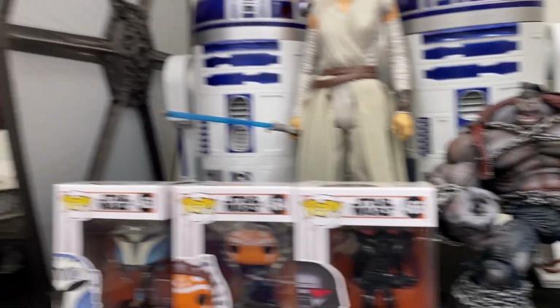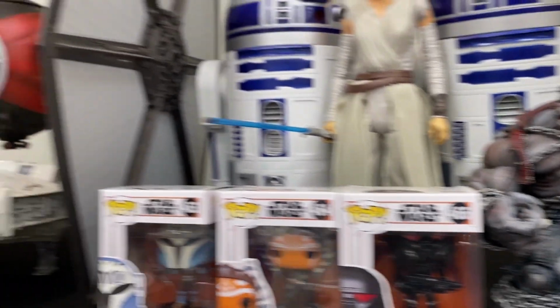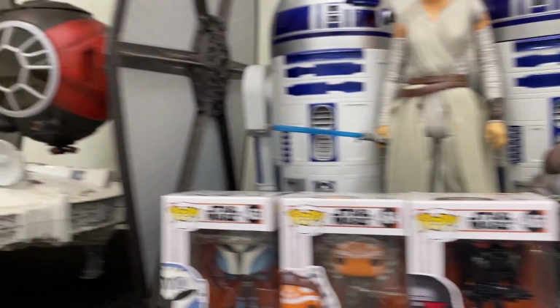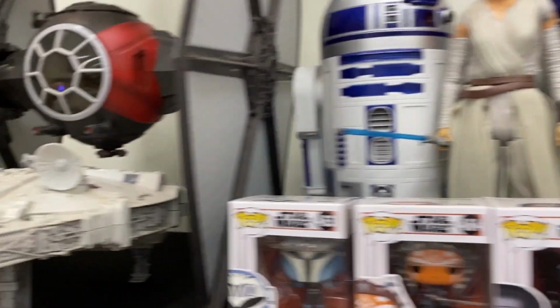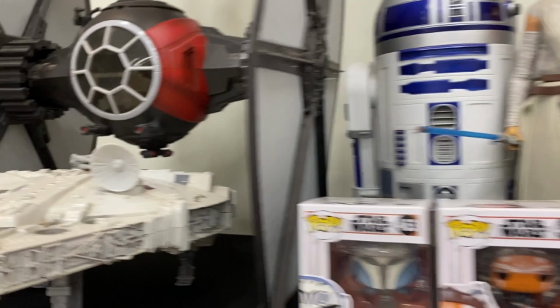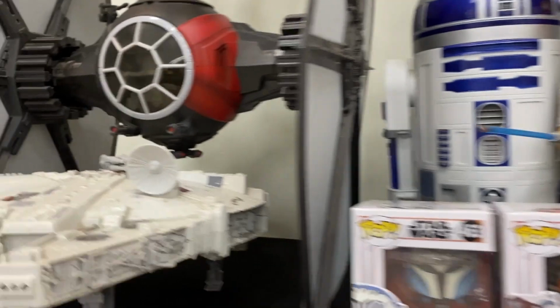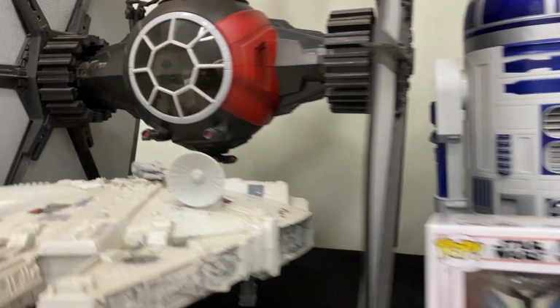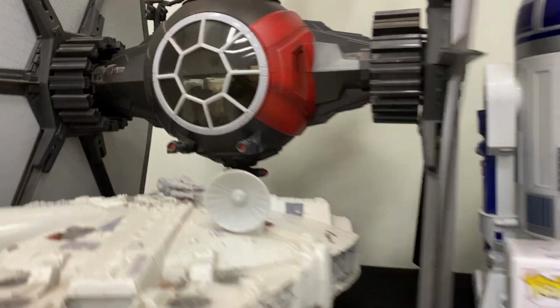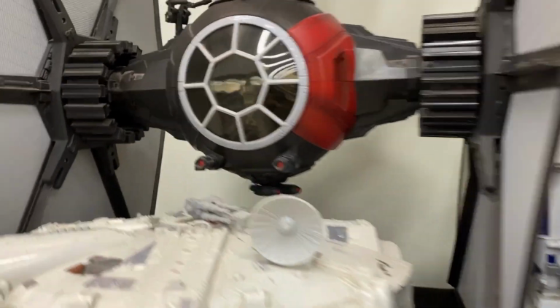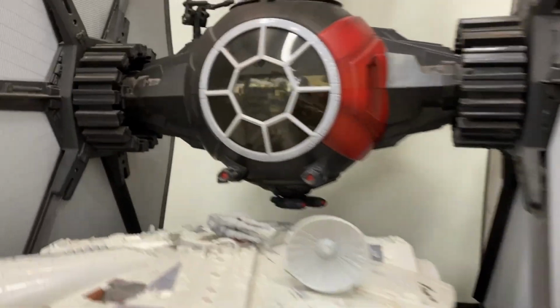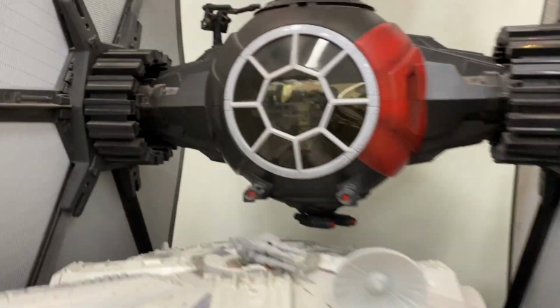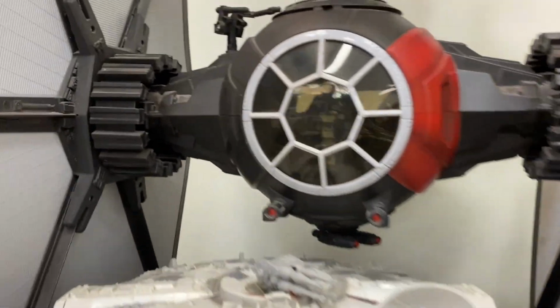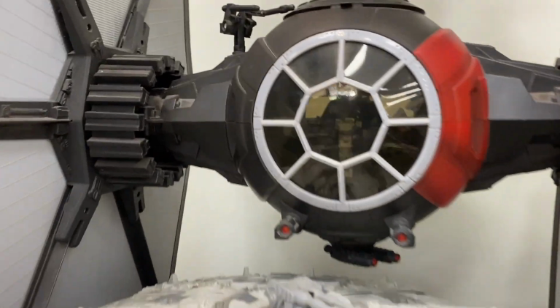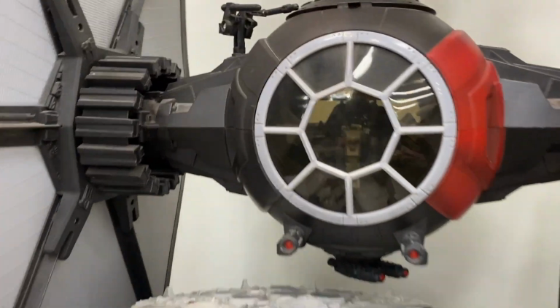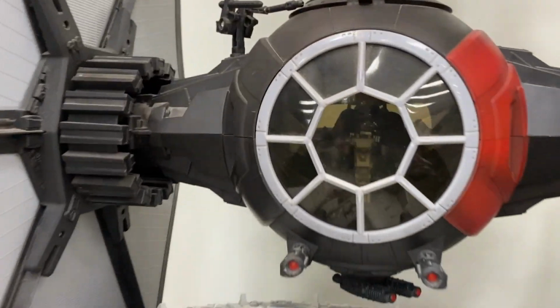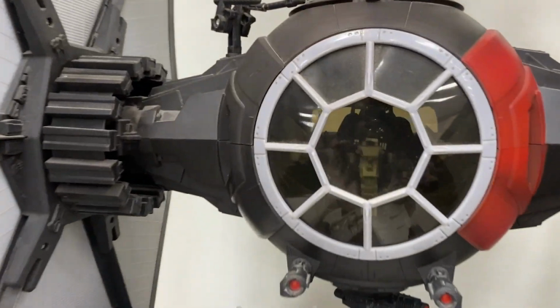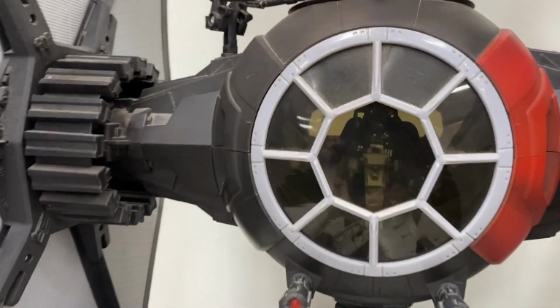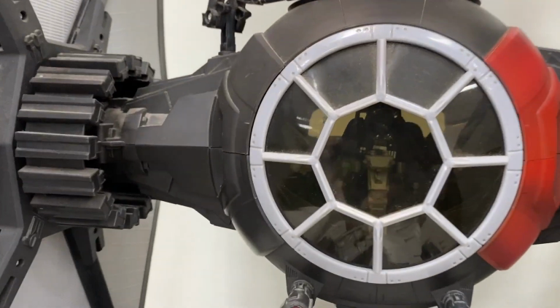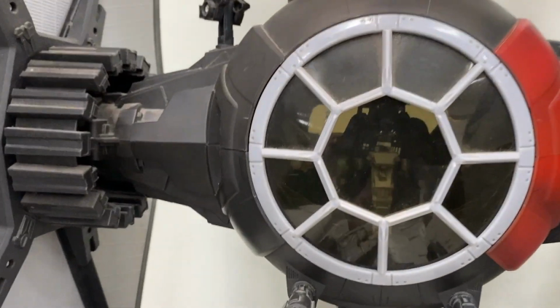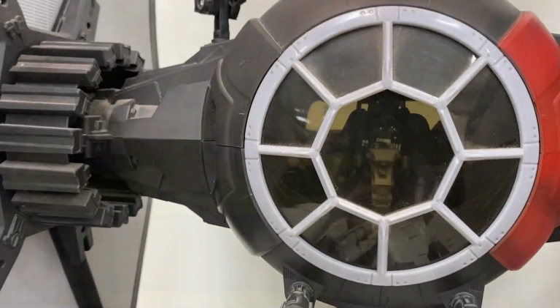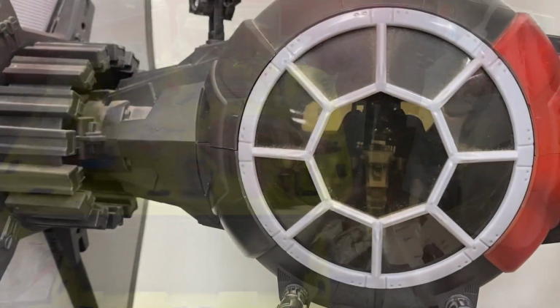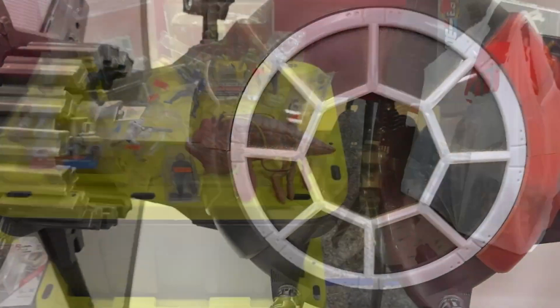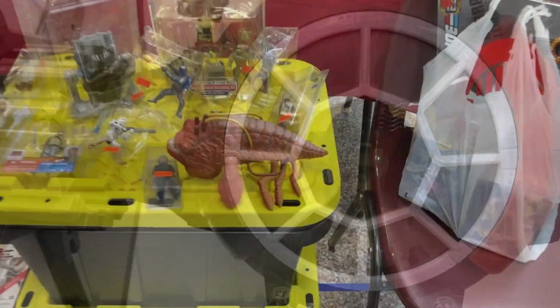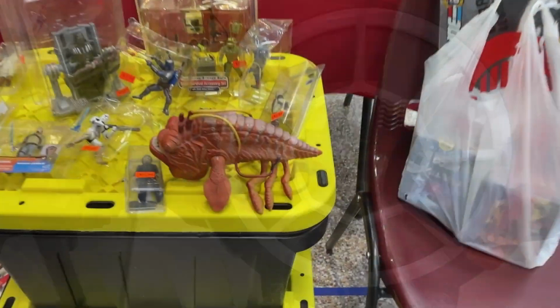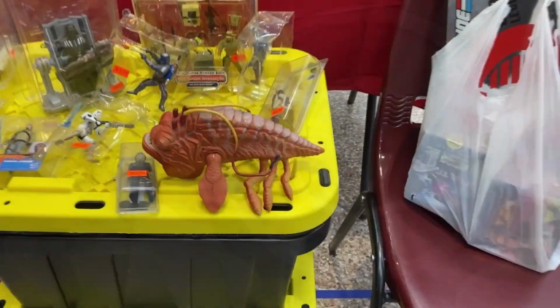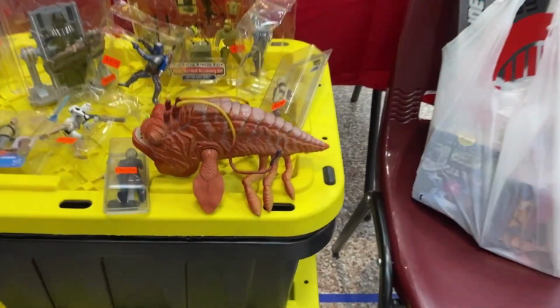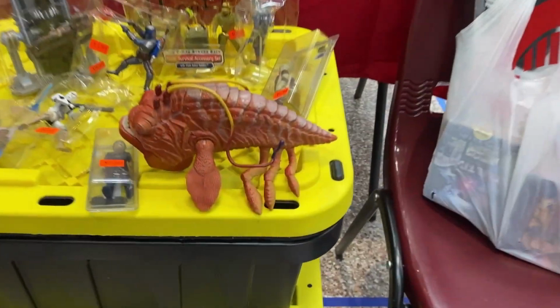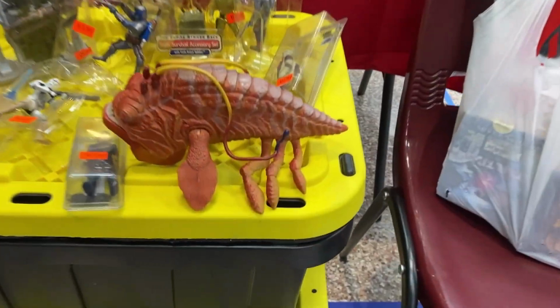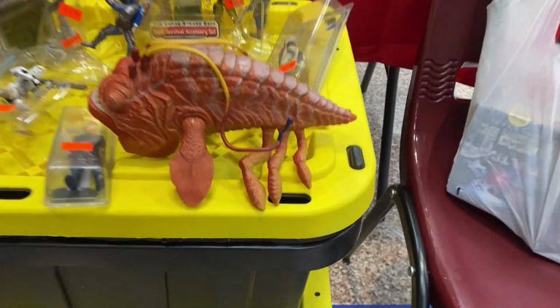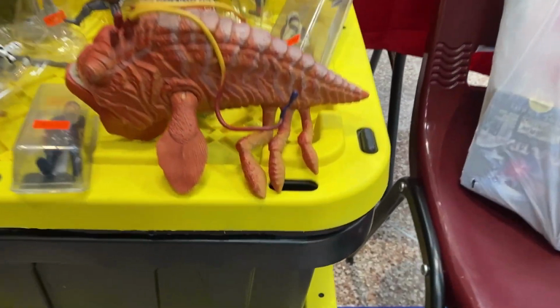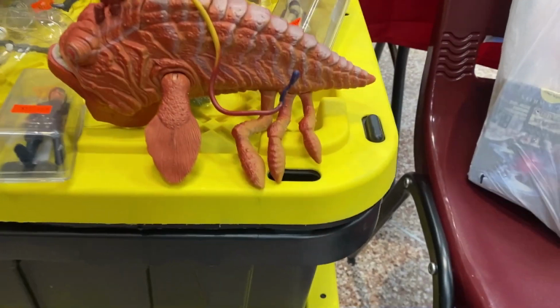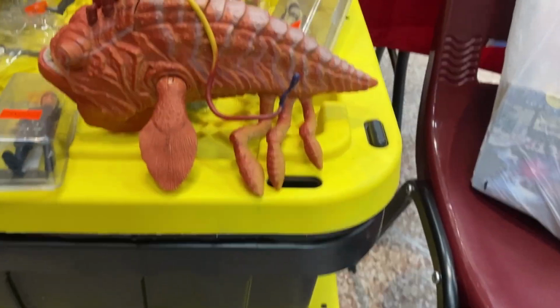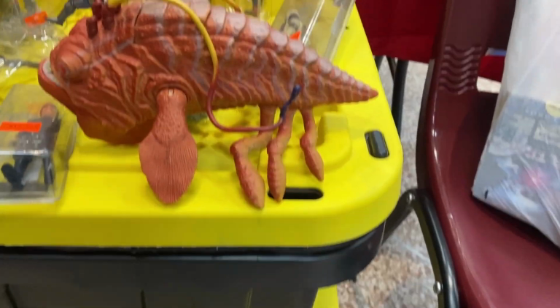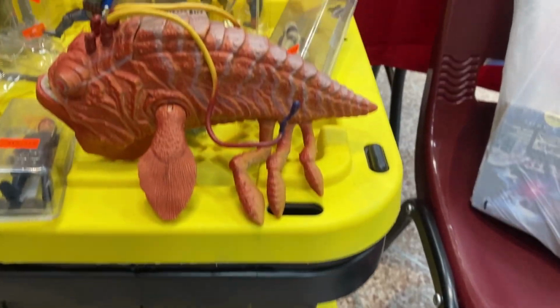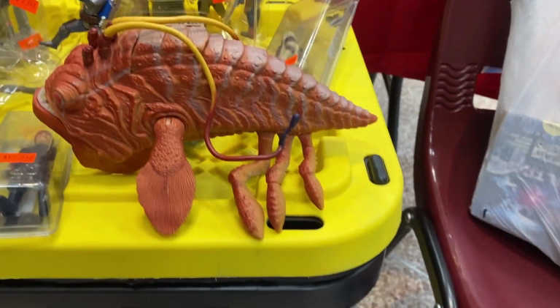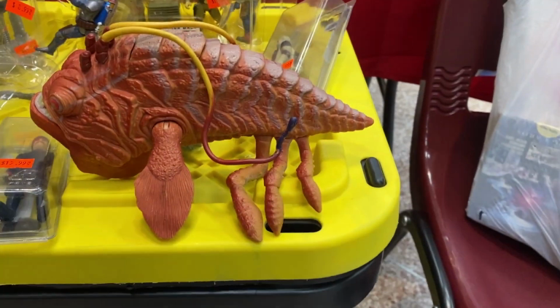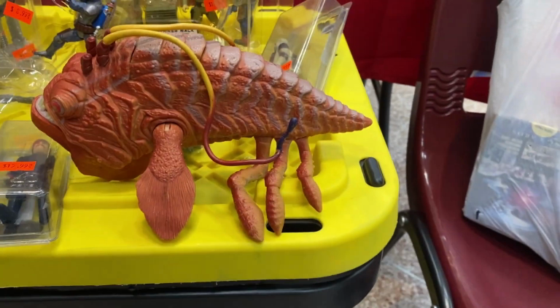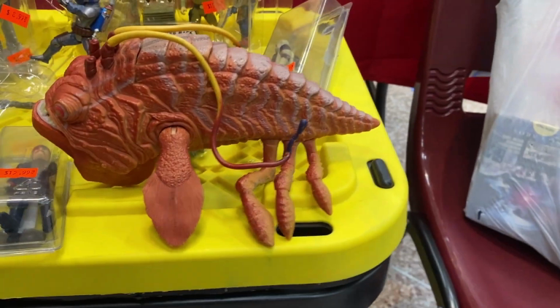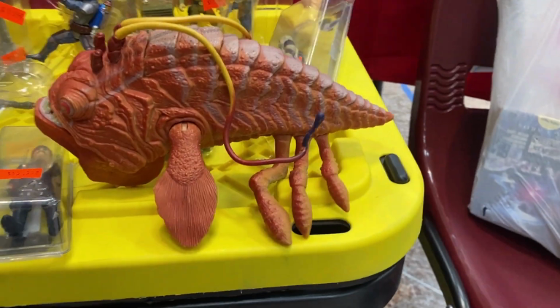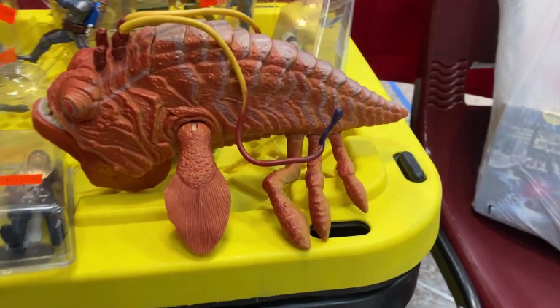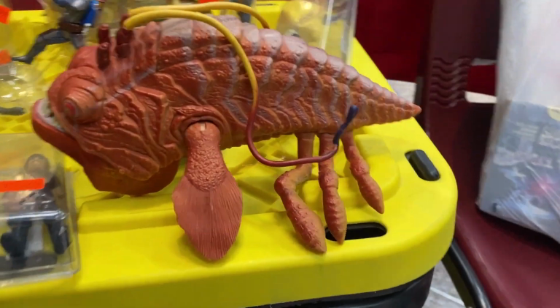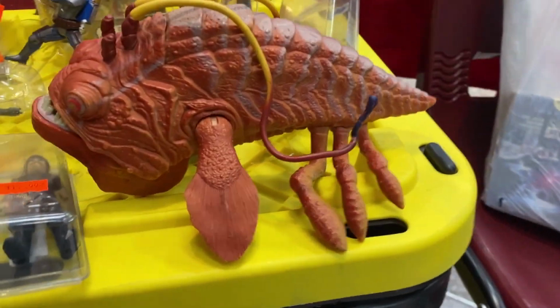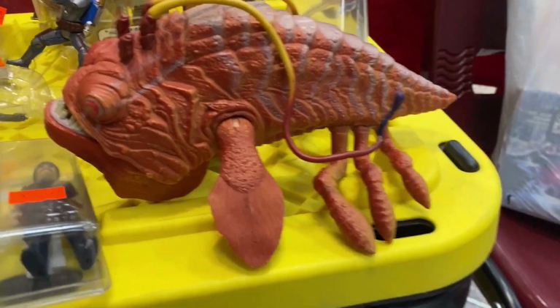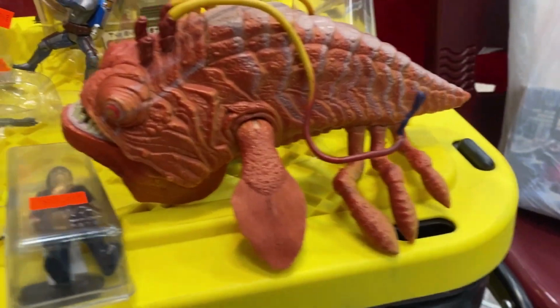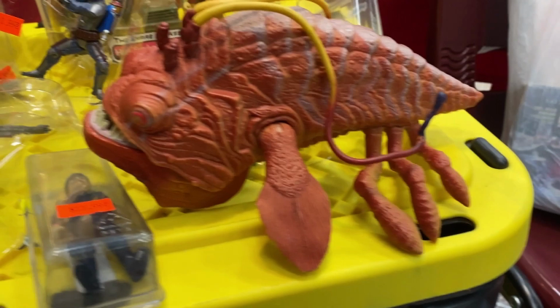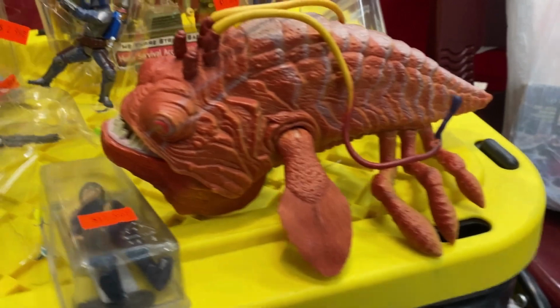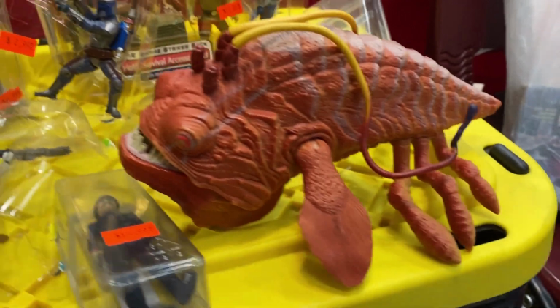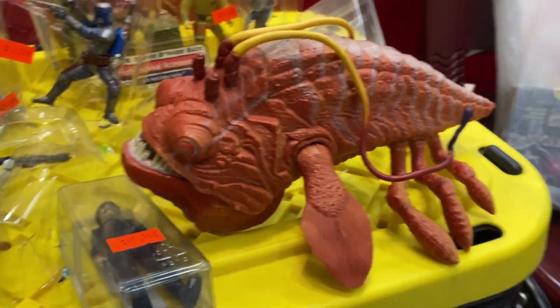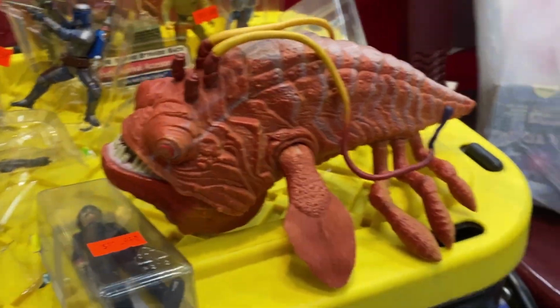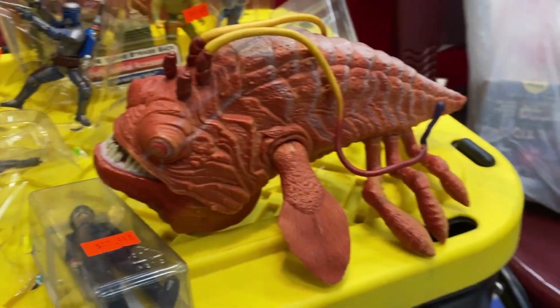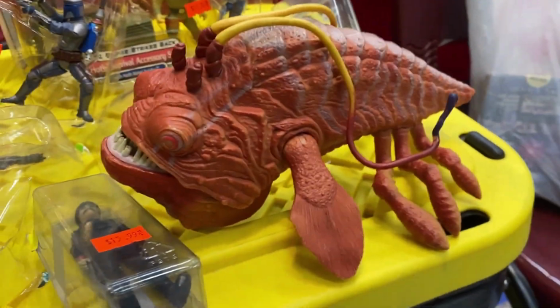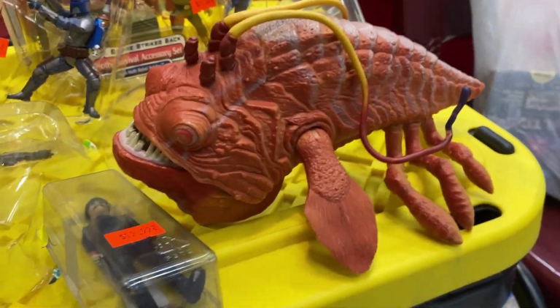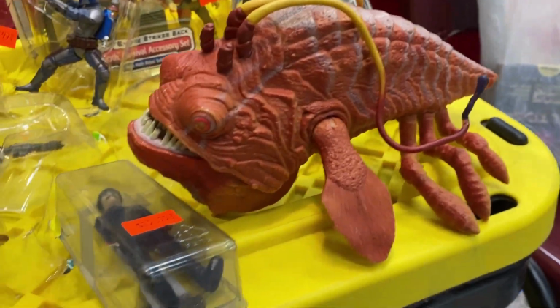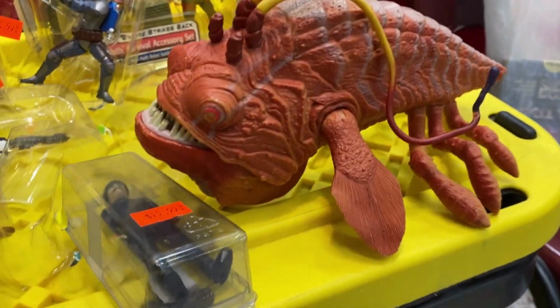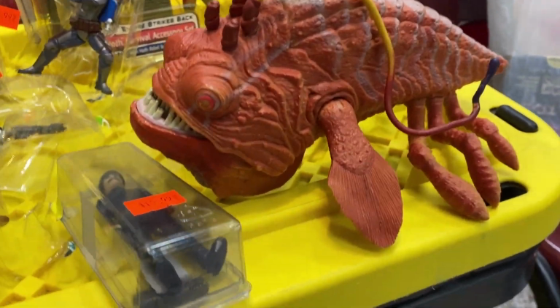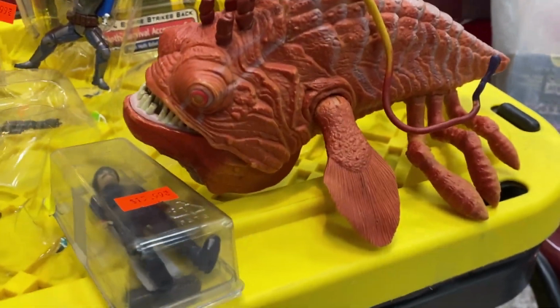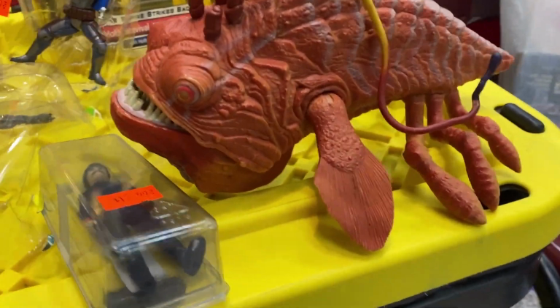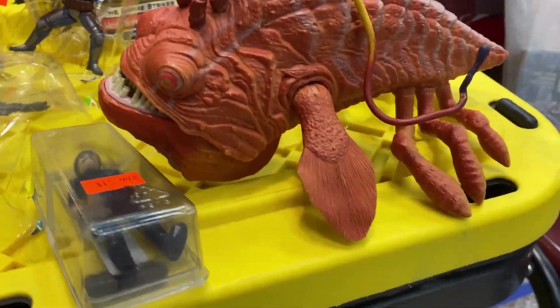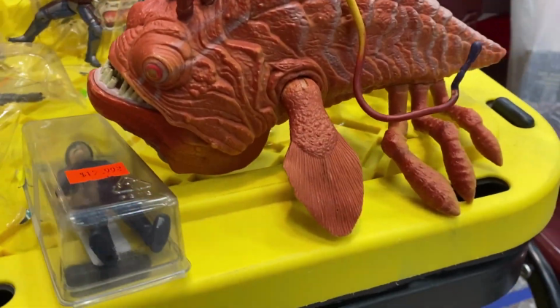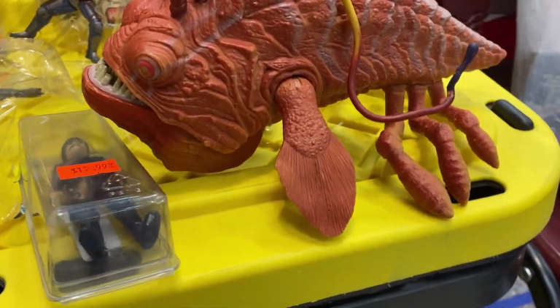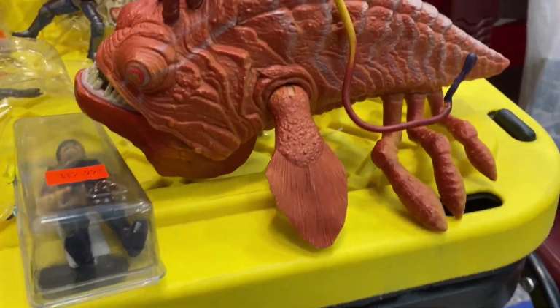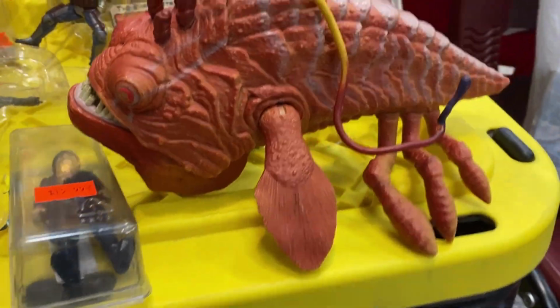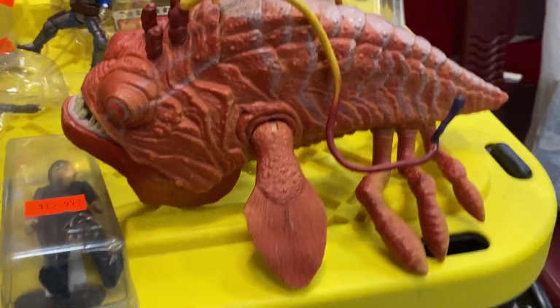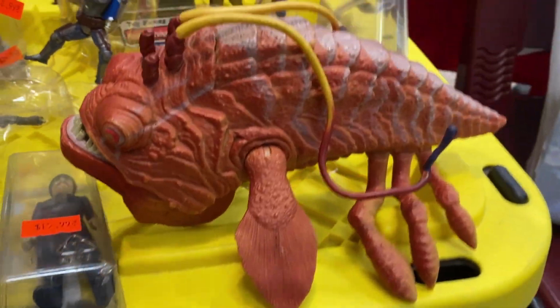Whoa, I didn't see that! That's awesome, dude — one of the sea monsters from Phantom Menace. Yes! I've never even seen one of those, that is so cool.